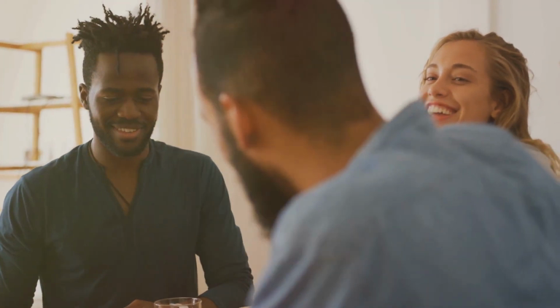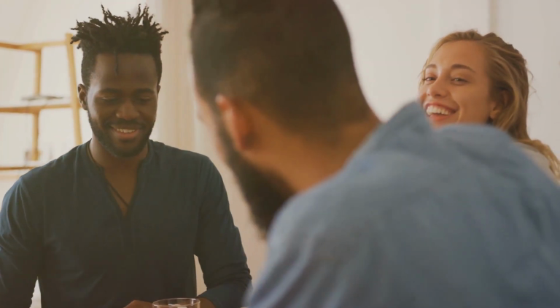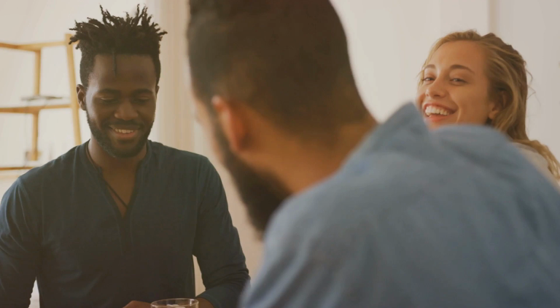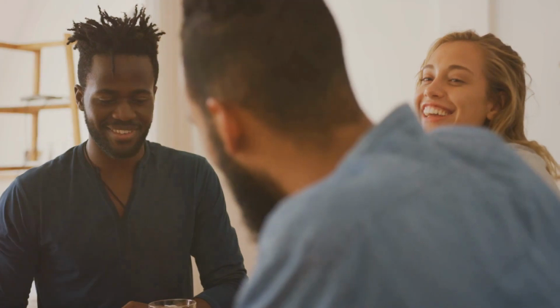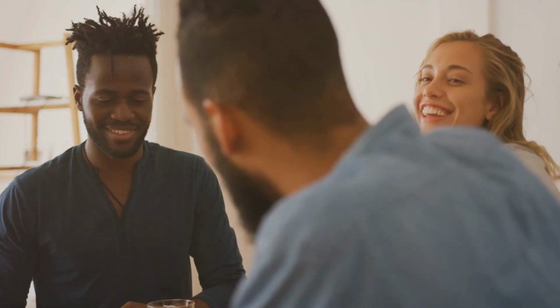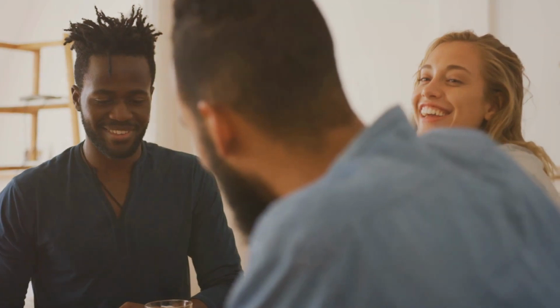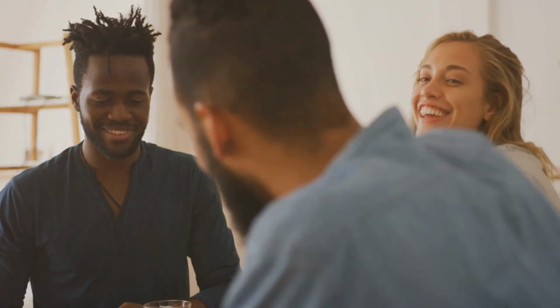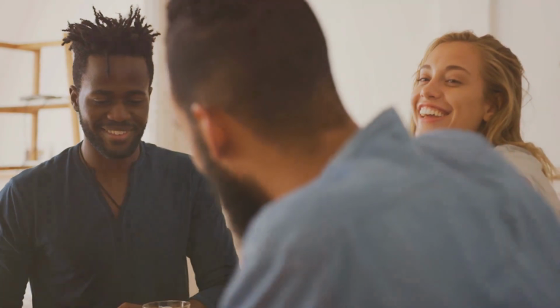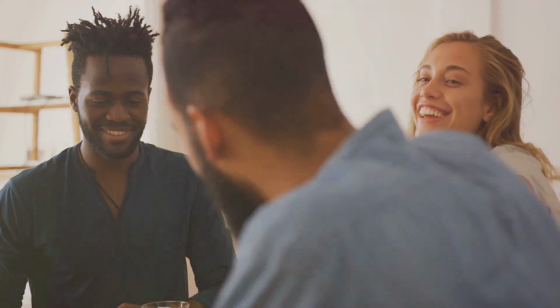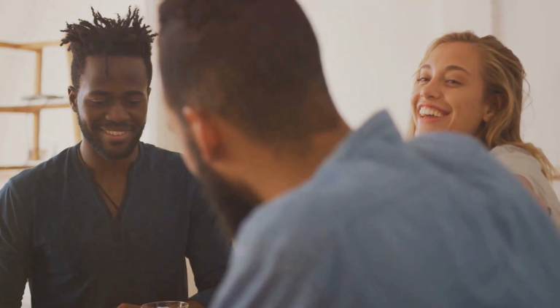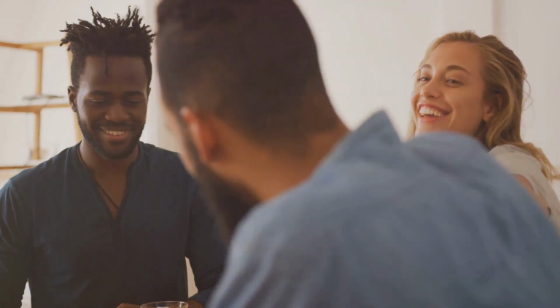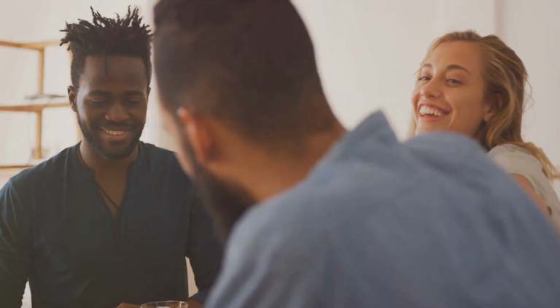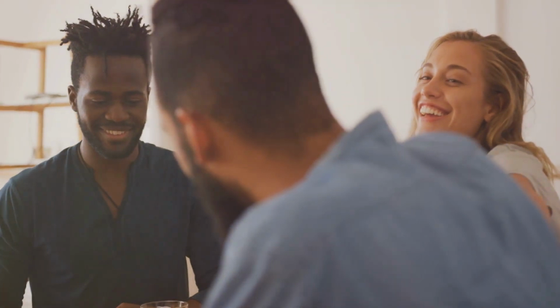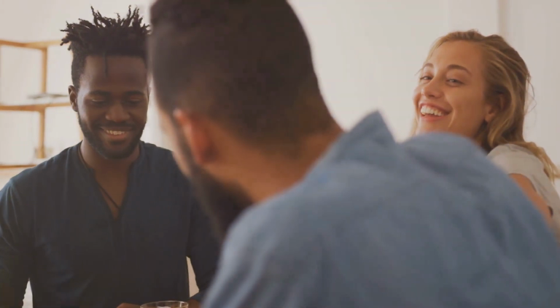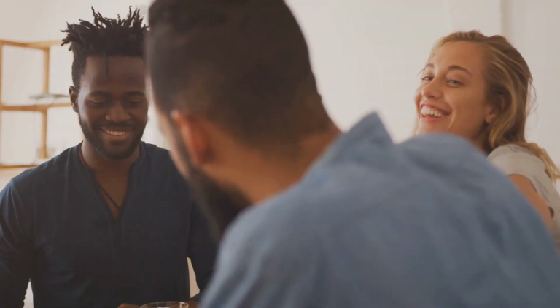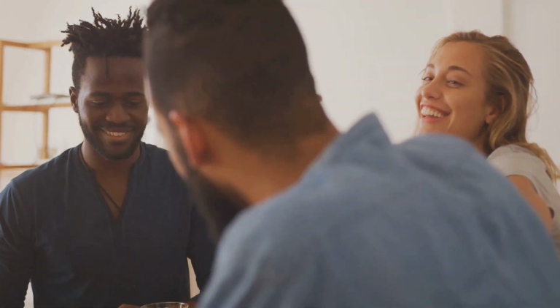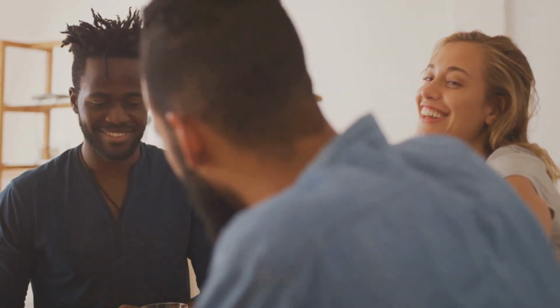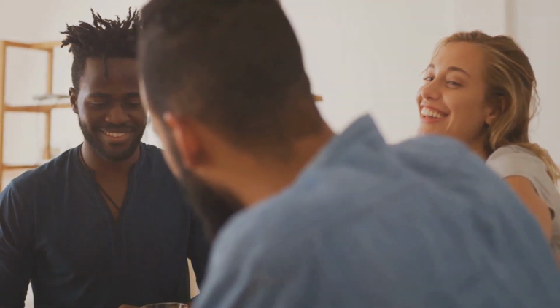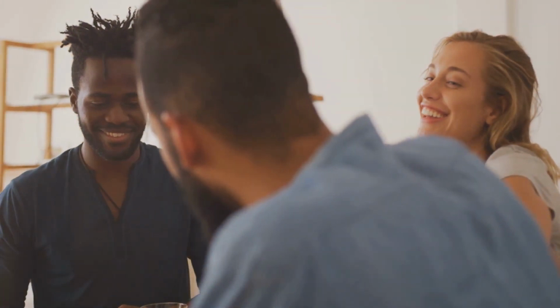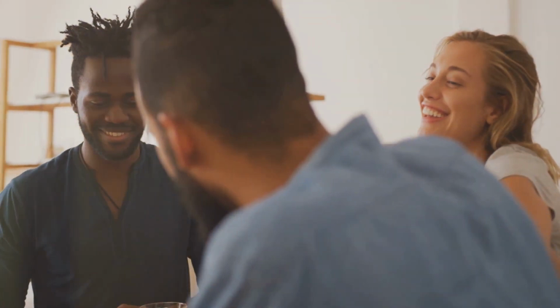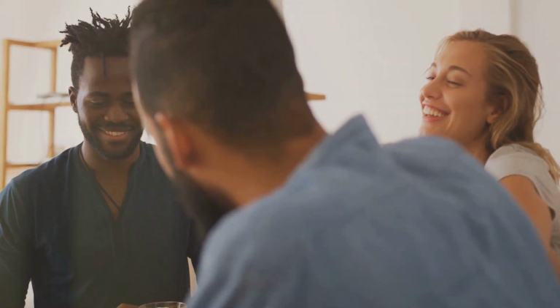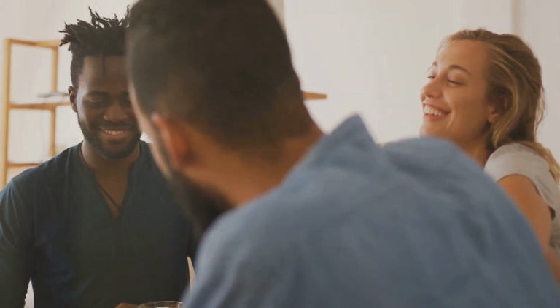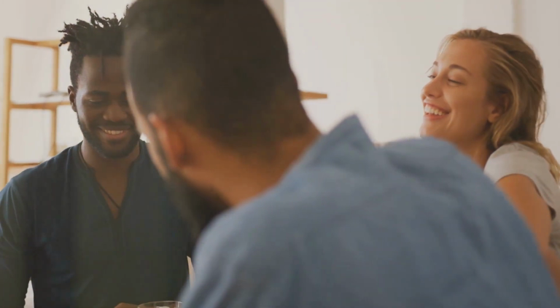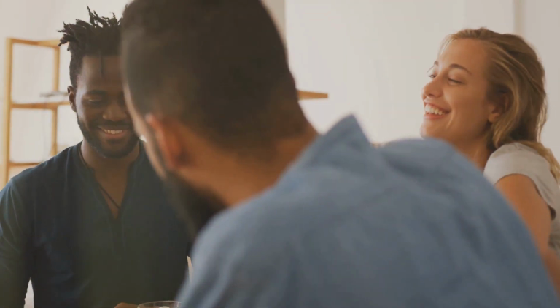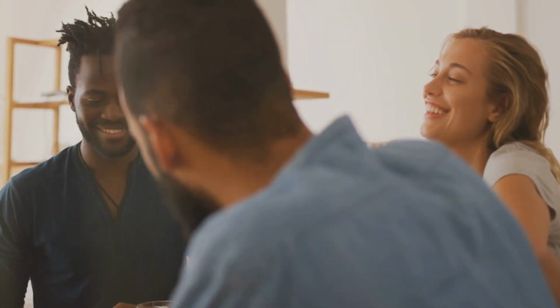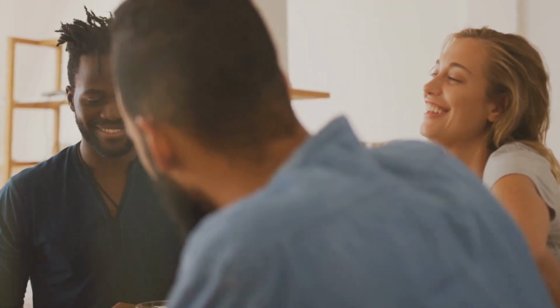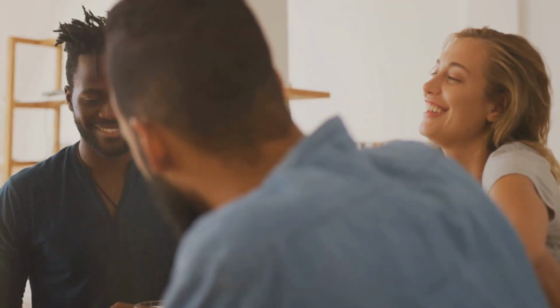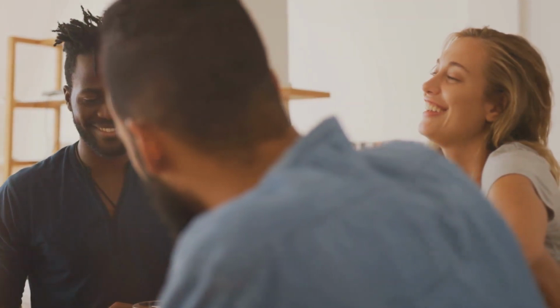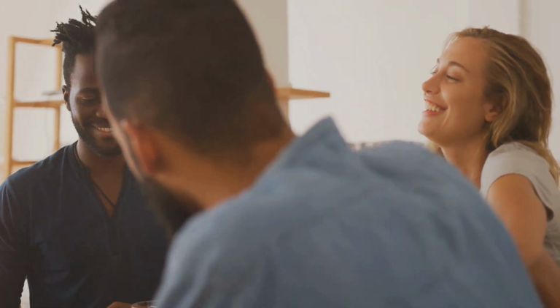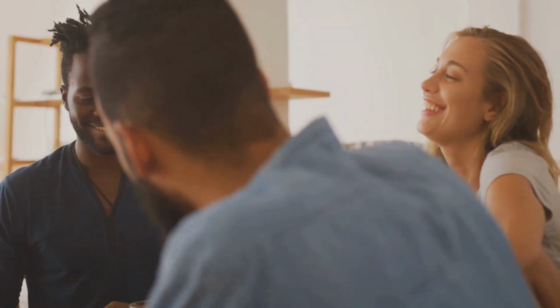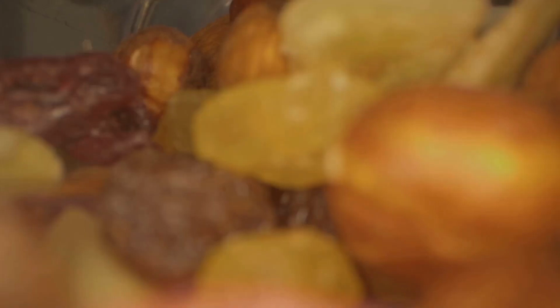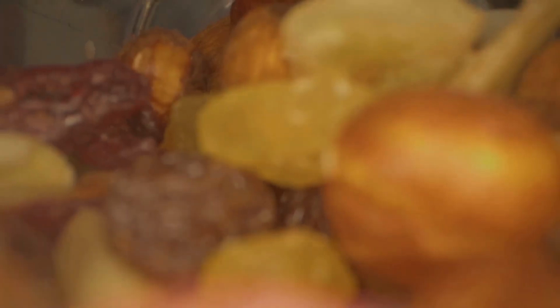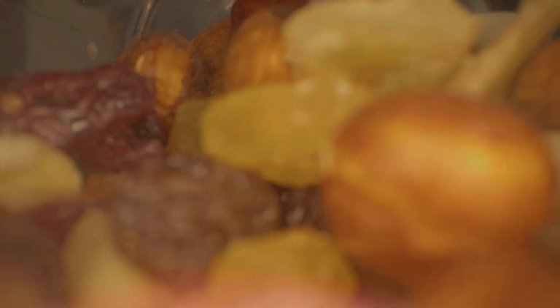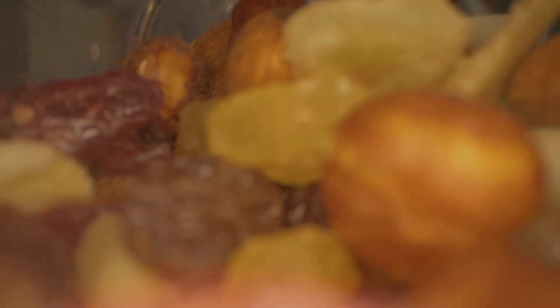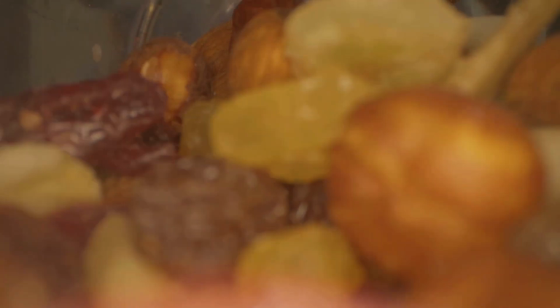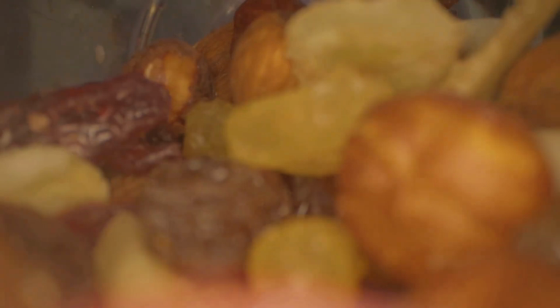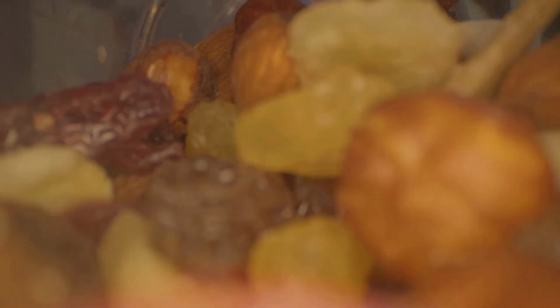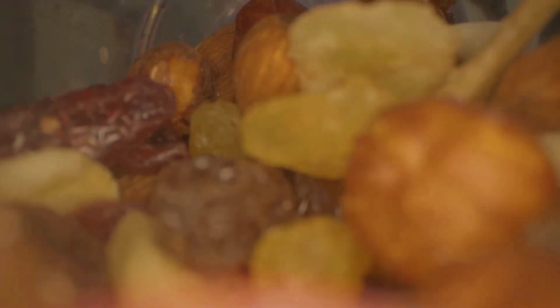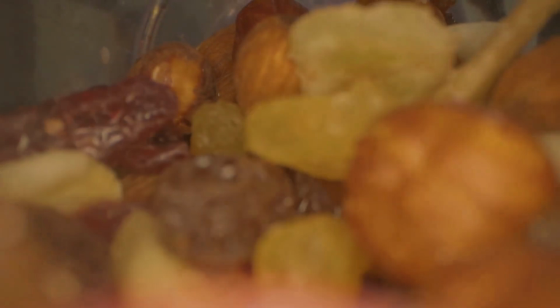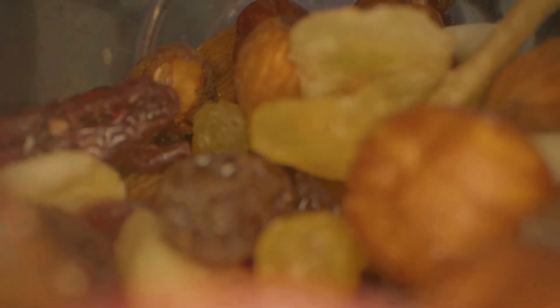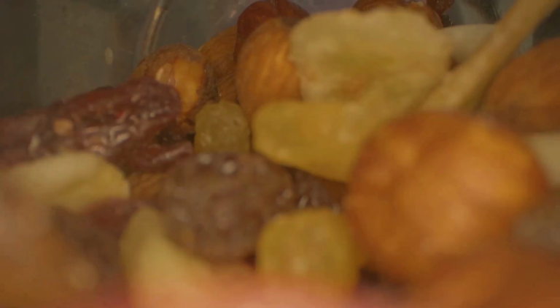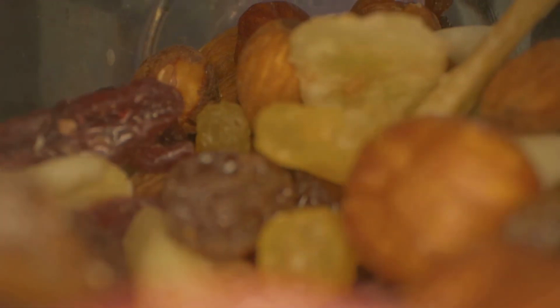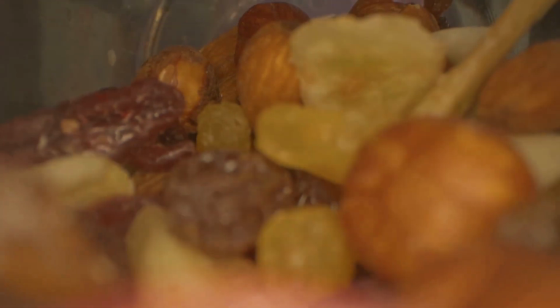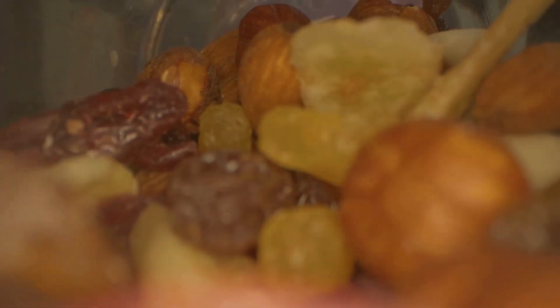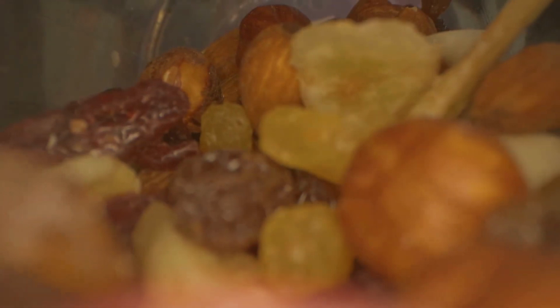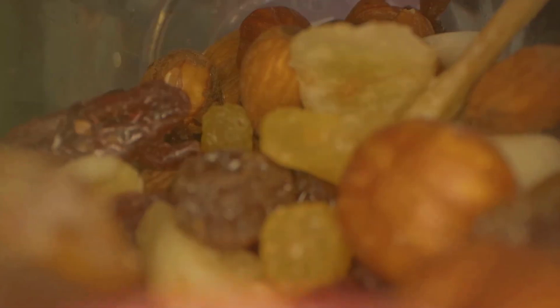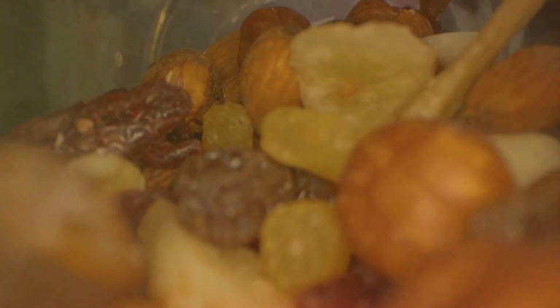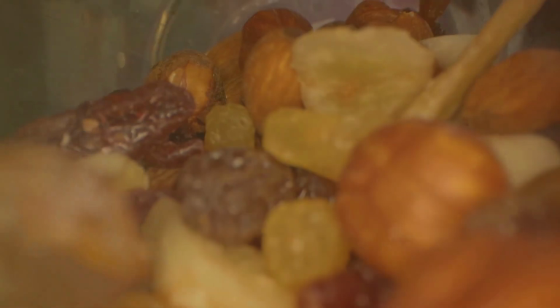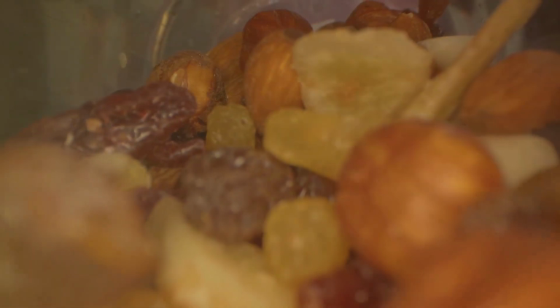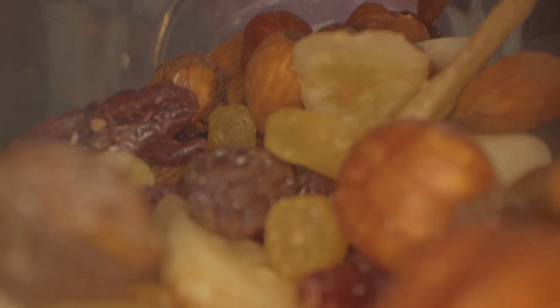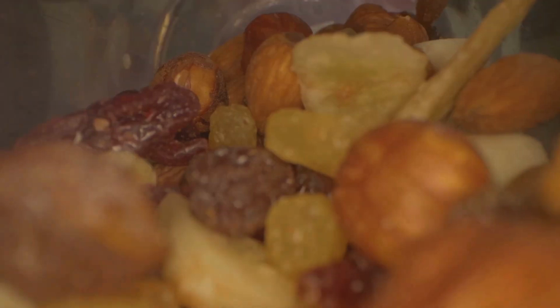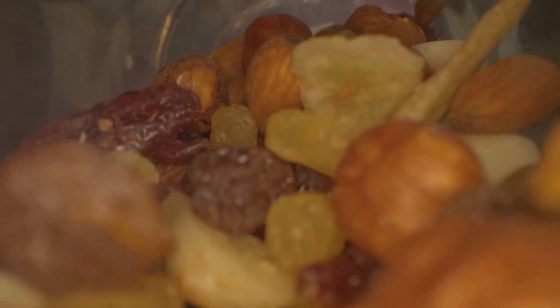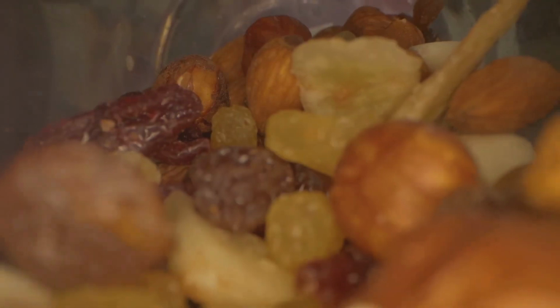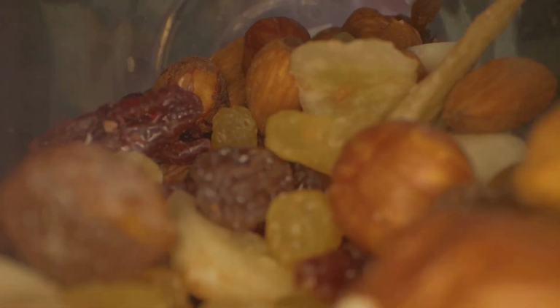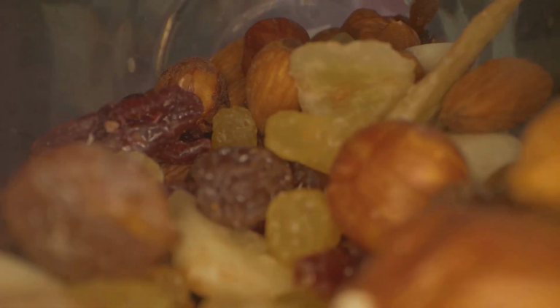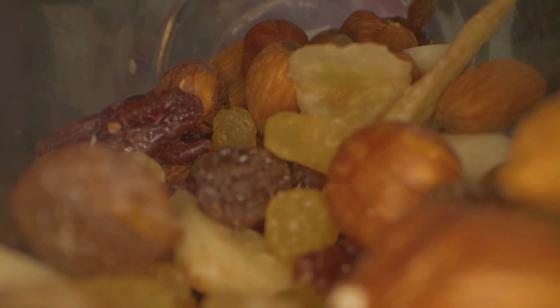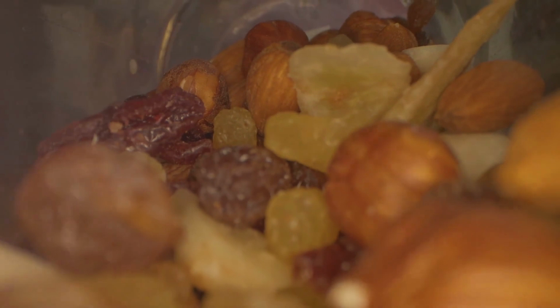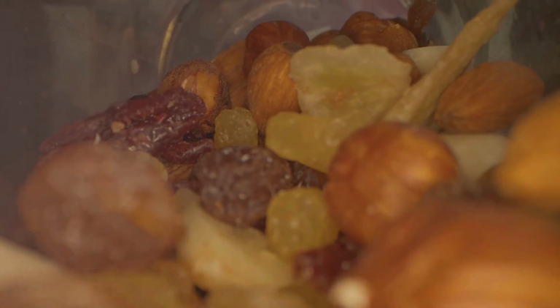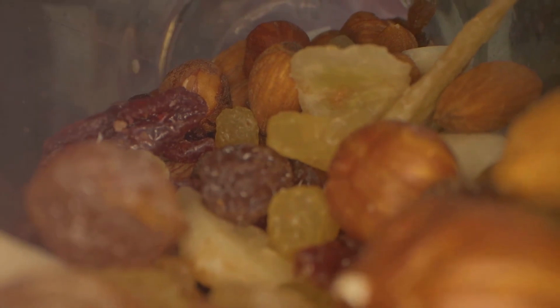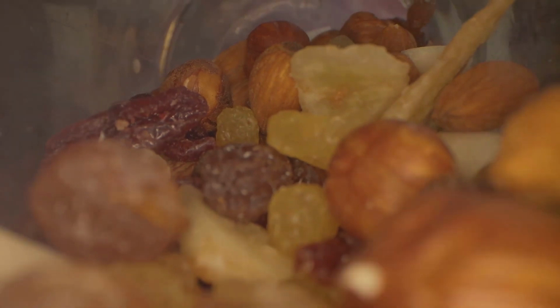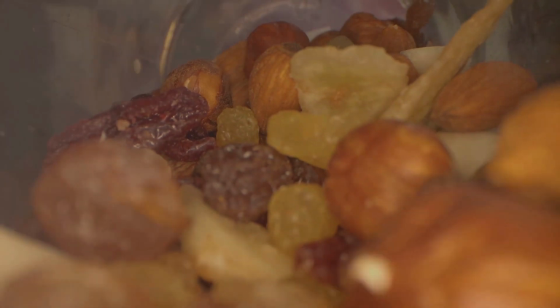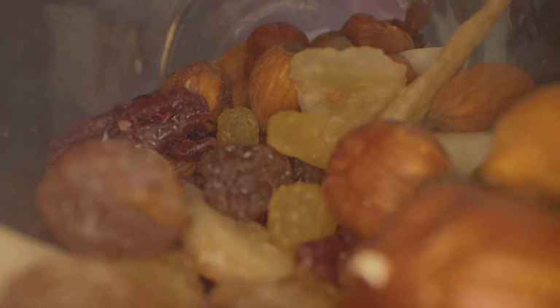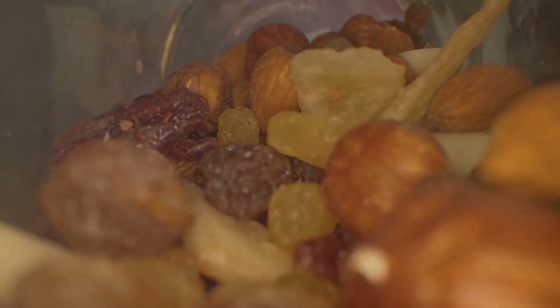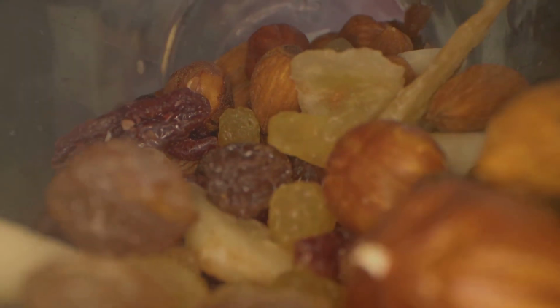Additionally, dark chocolate is a good source of minerals. It's packed with iron, magnesium, copper, and manganese, which are essential for various bodily functions.